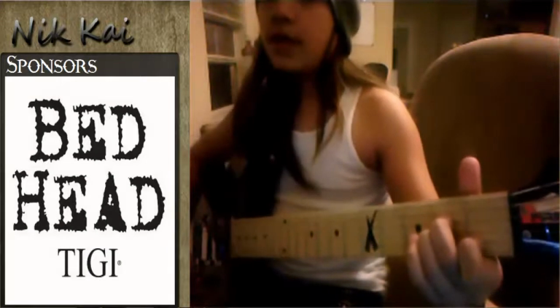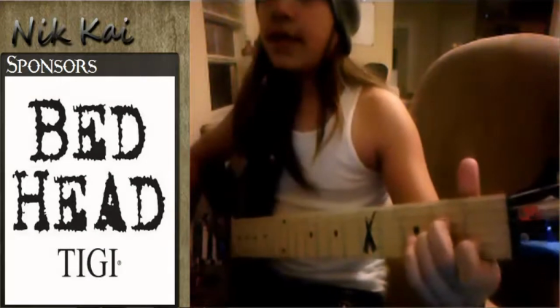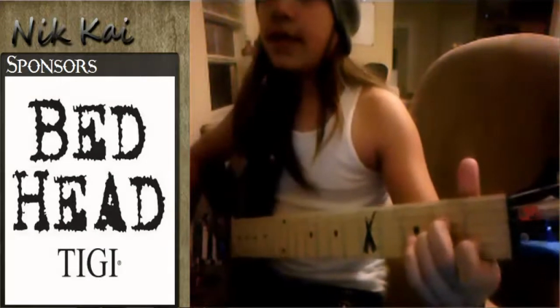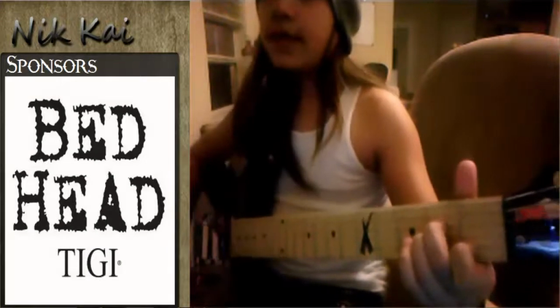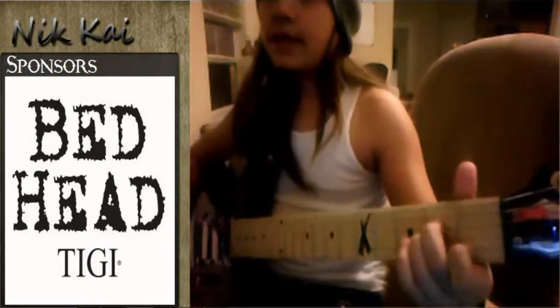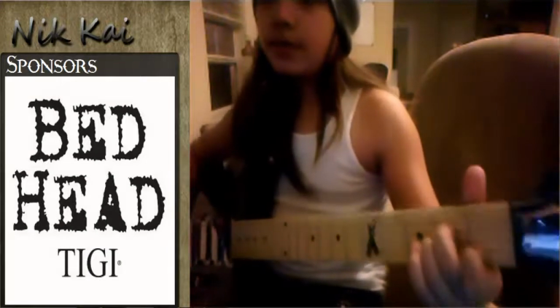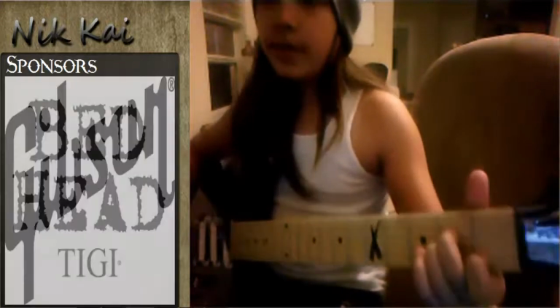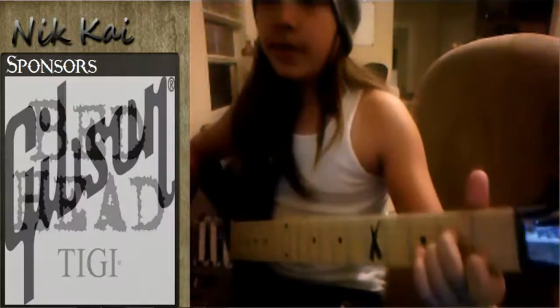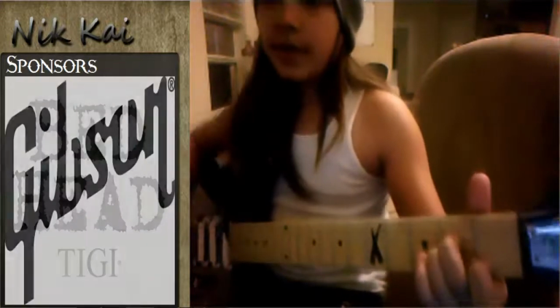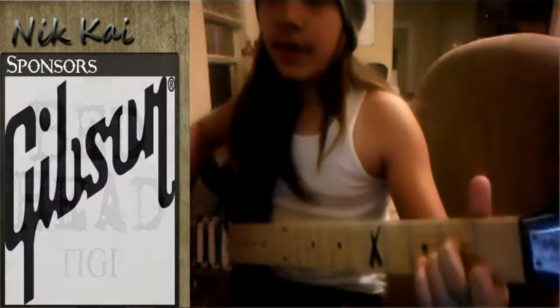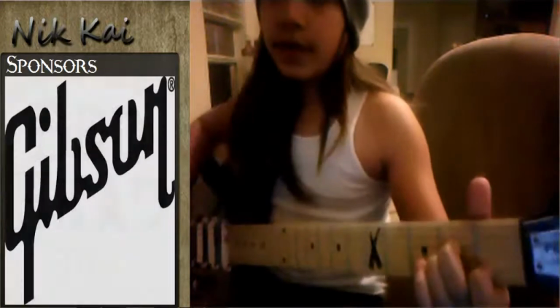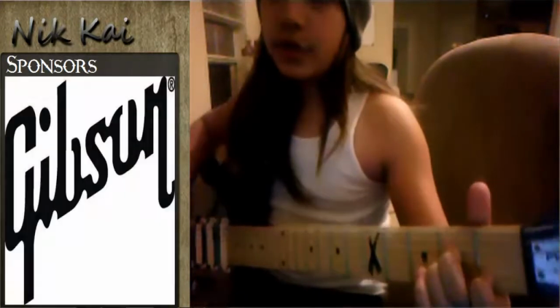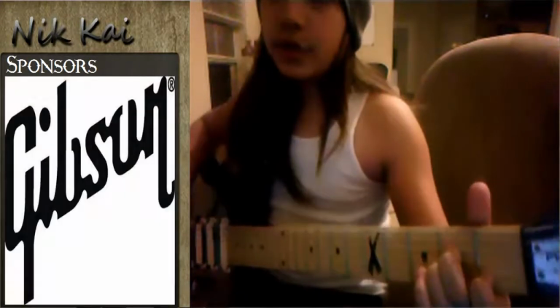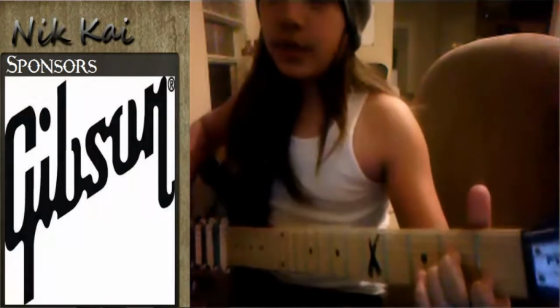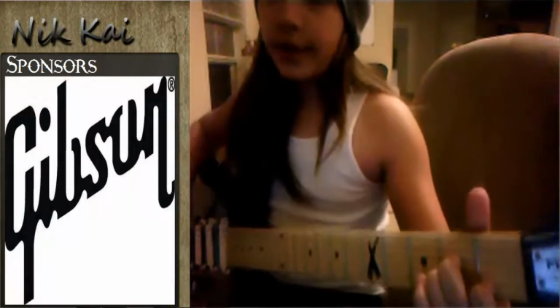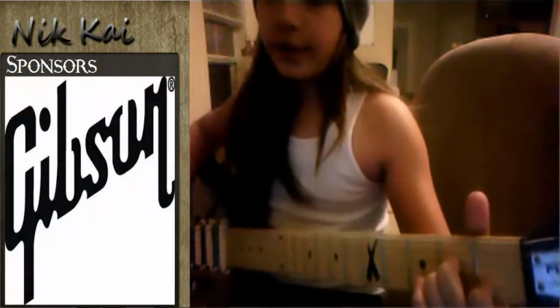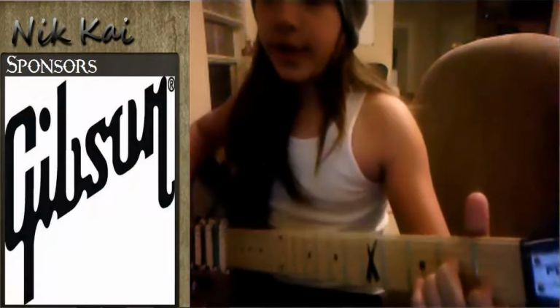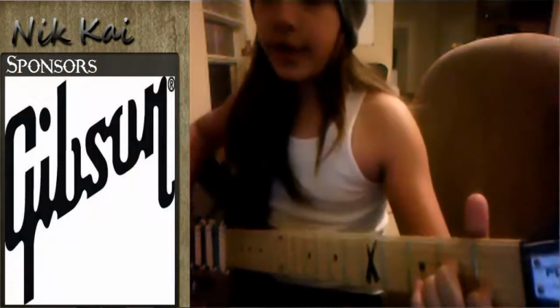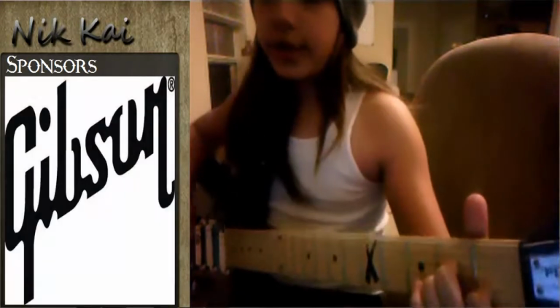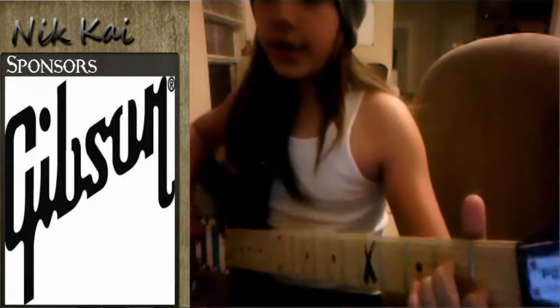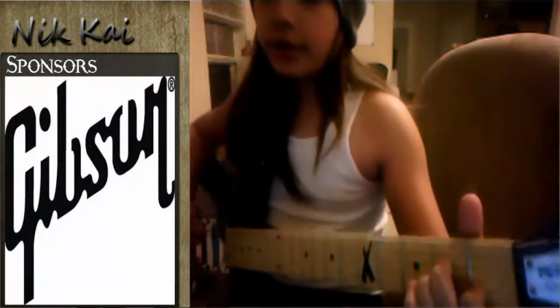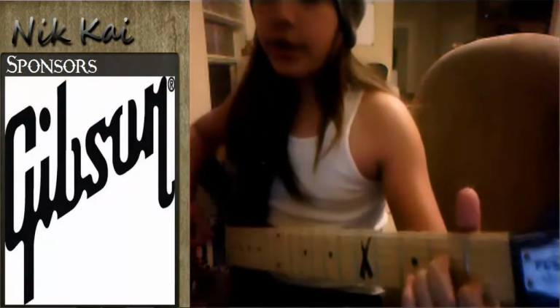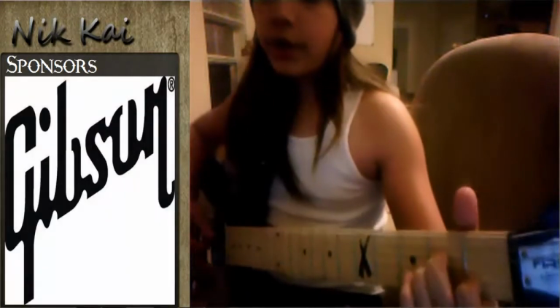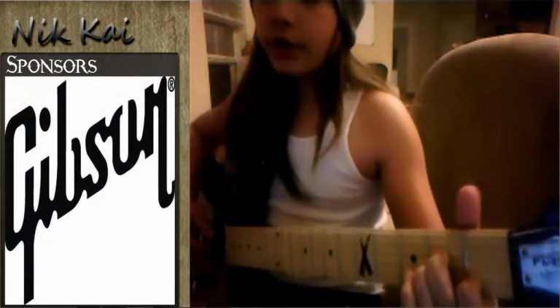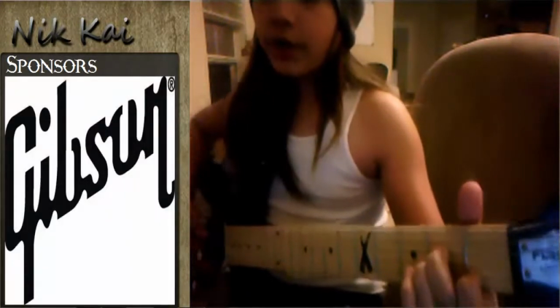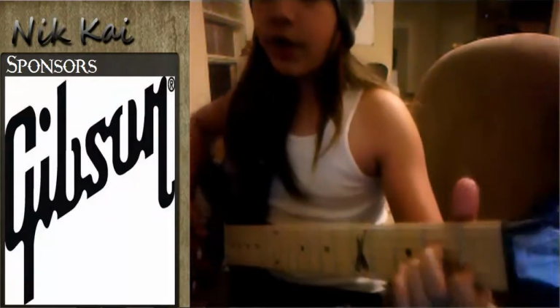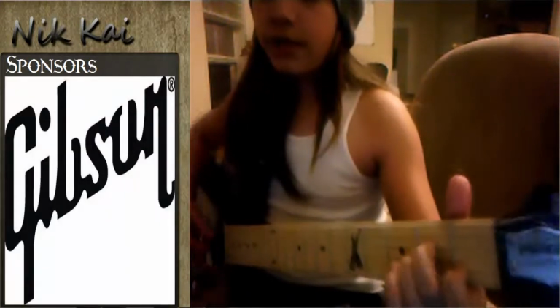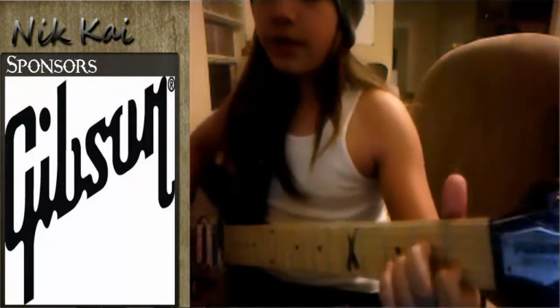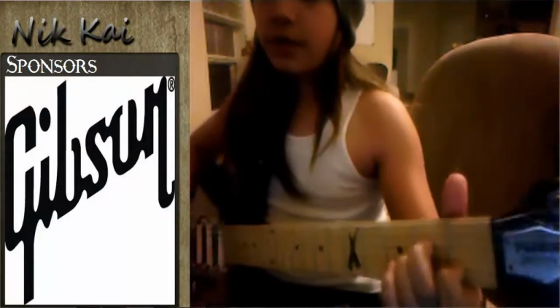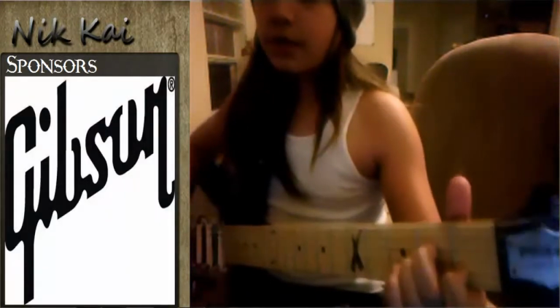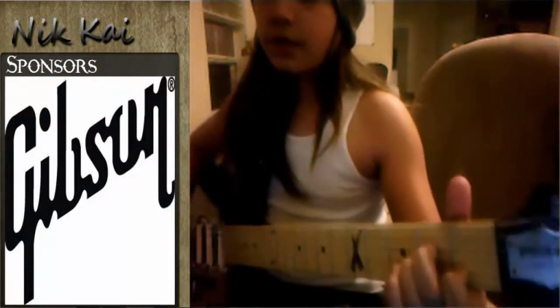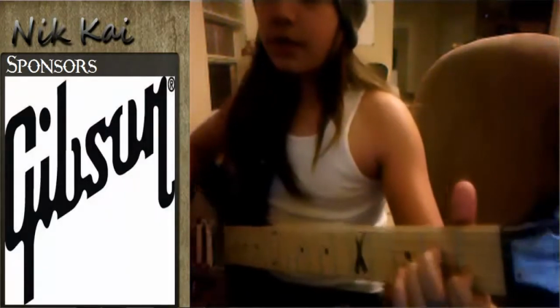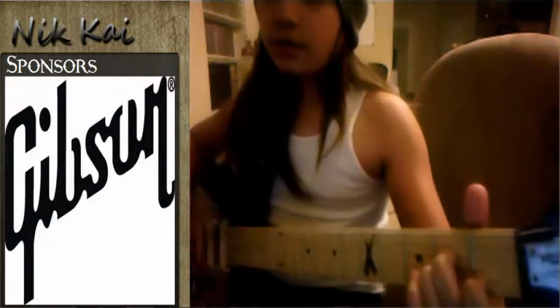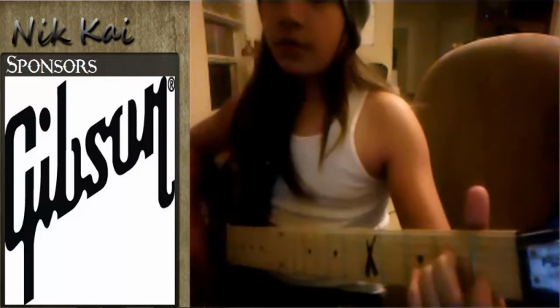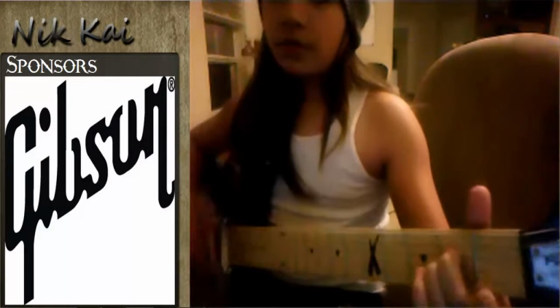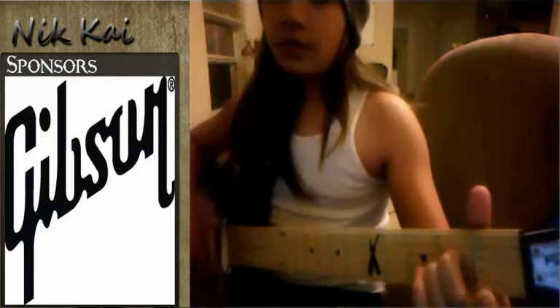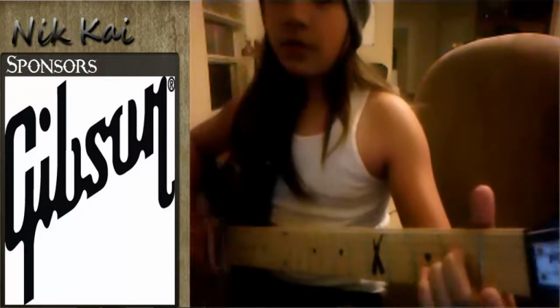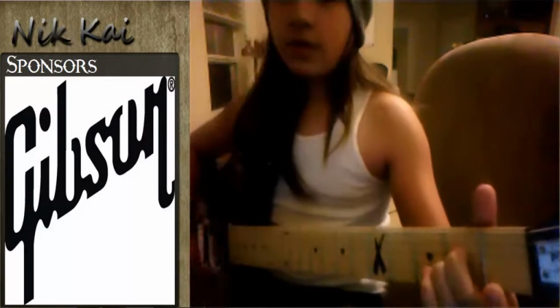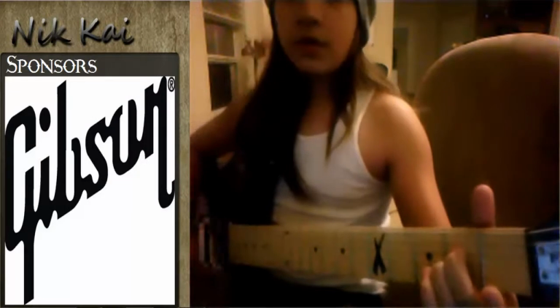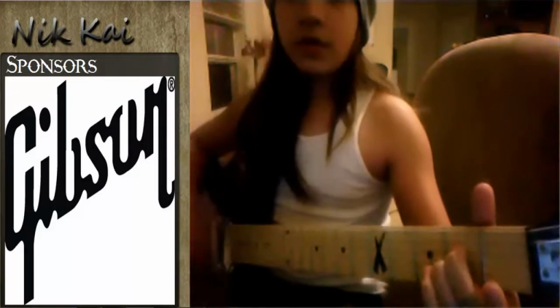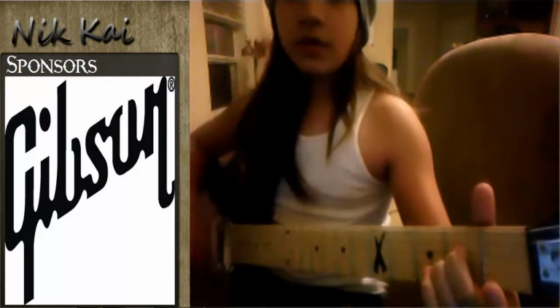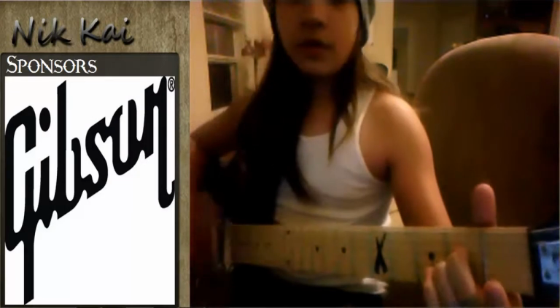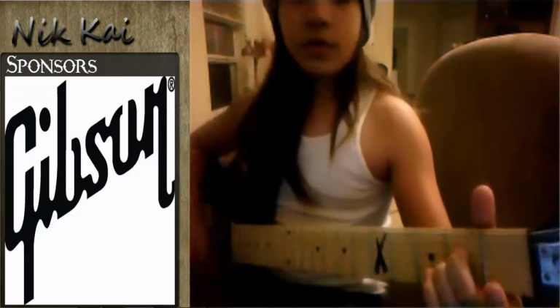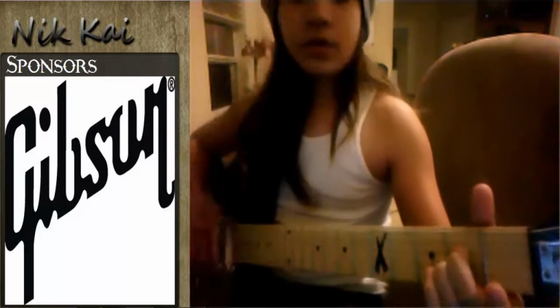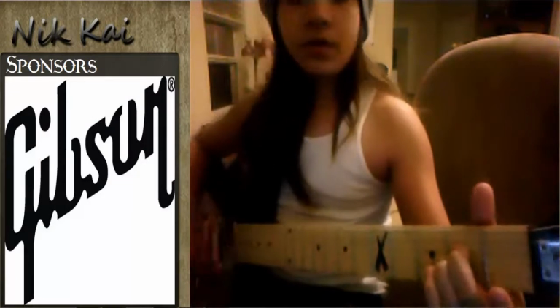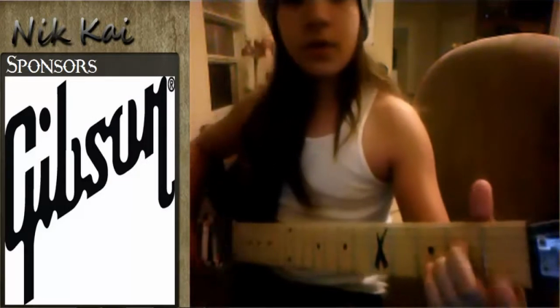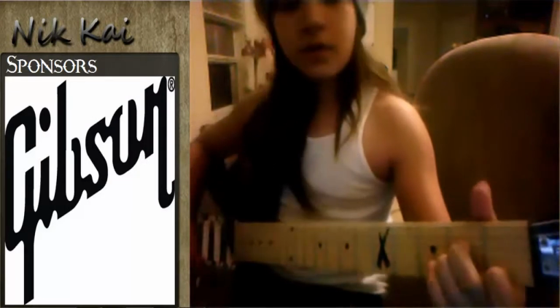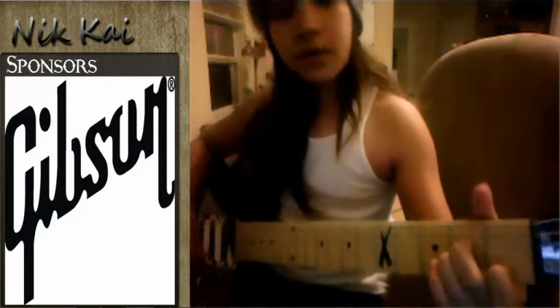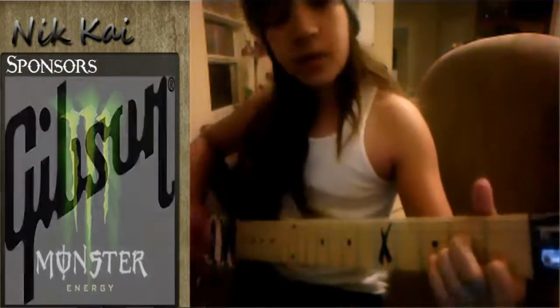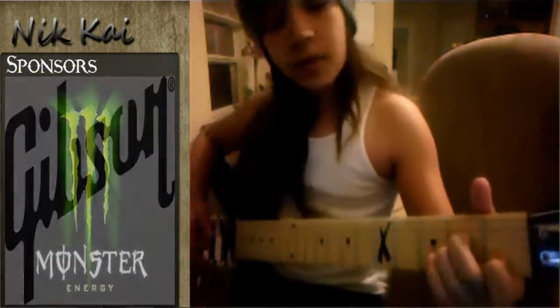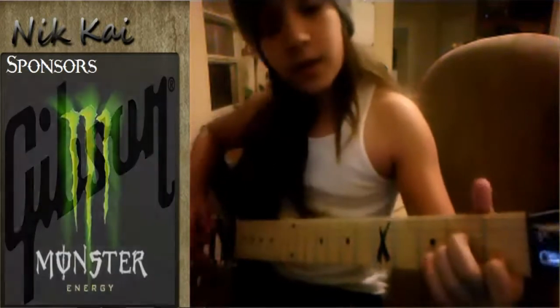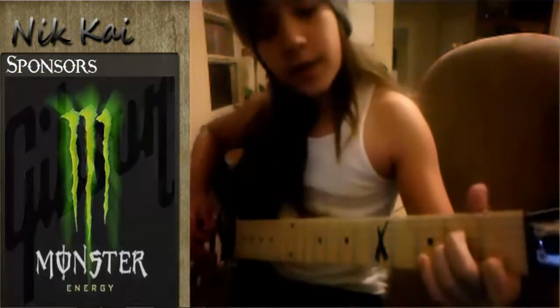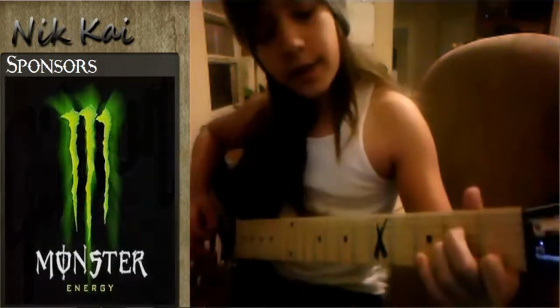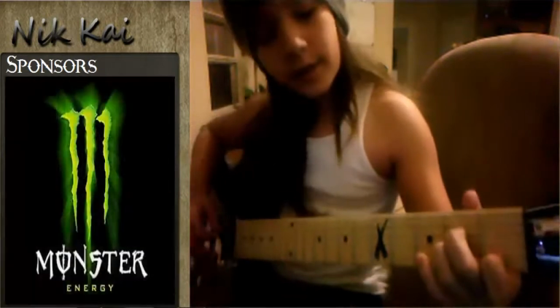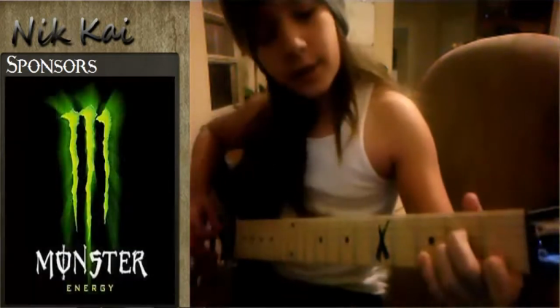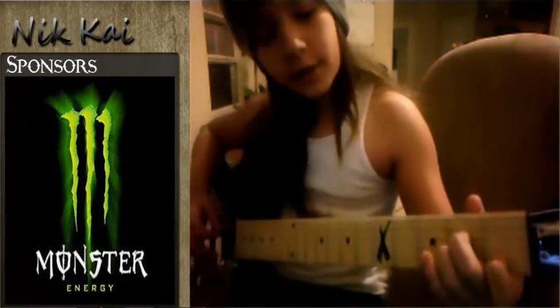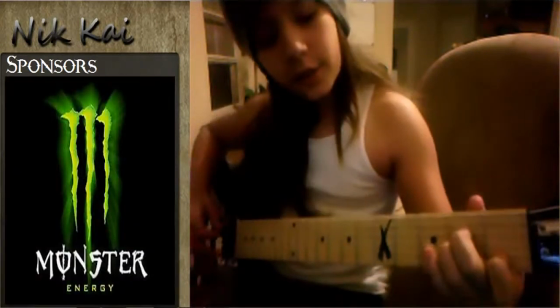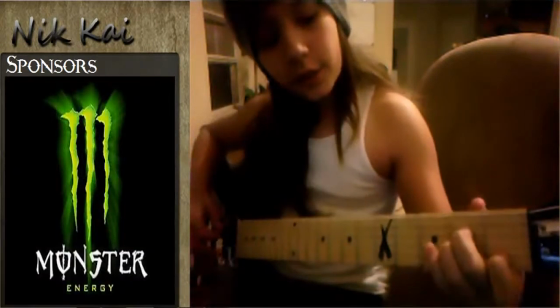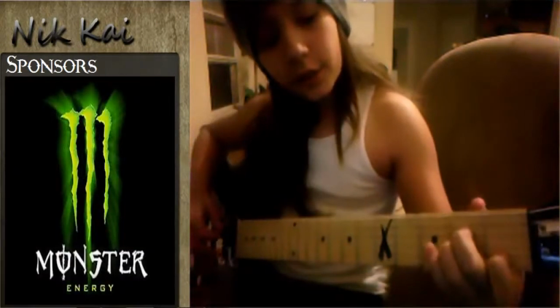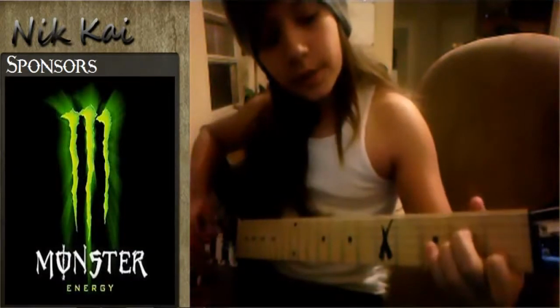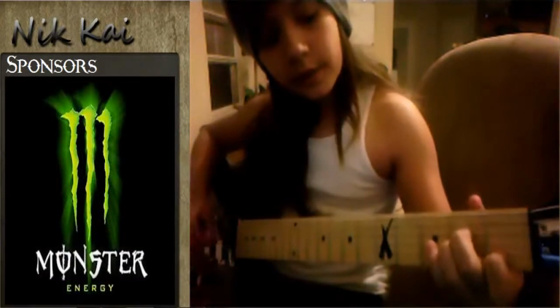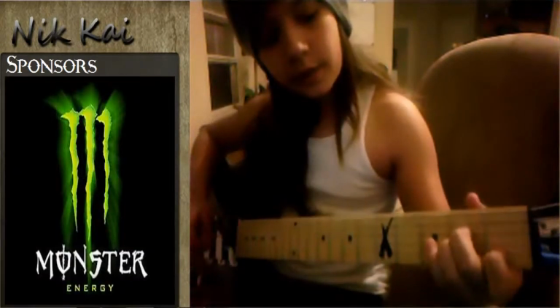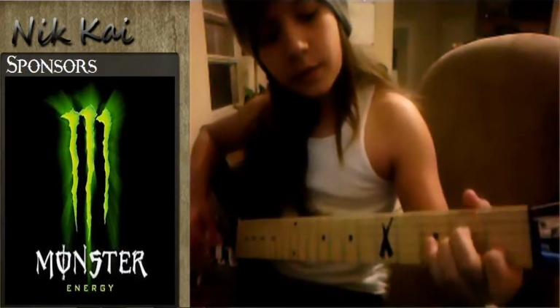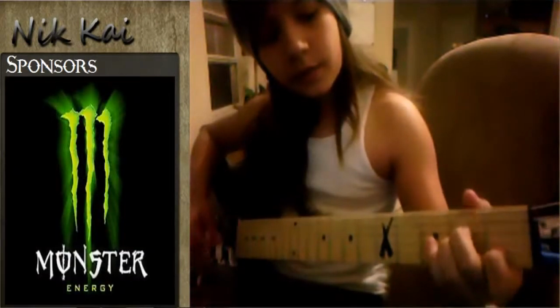And then to make it just a regular A, just take your index finger off. And then you can just pick it.